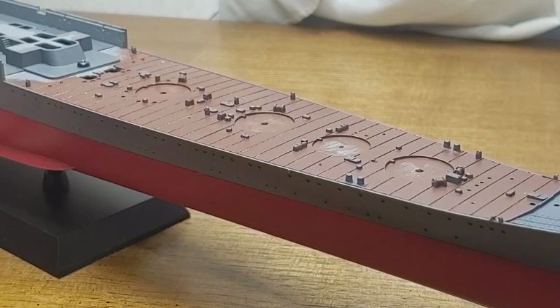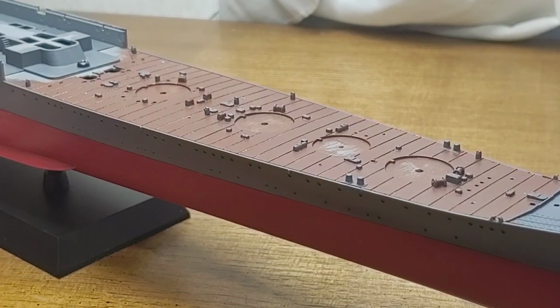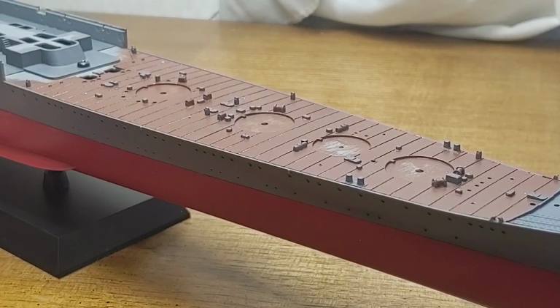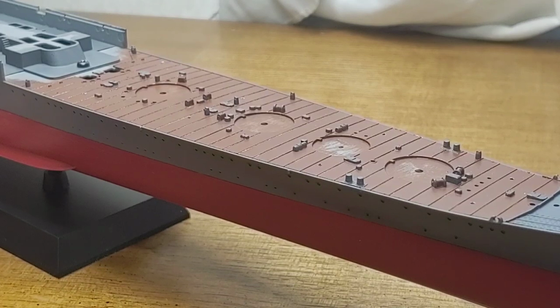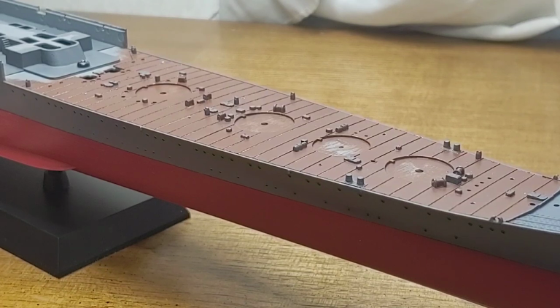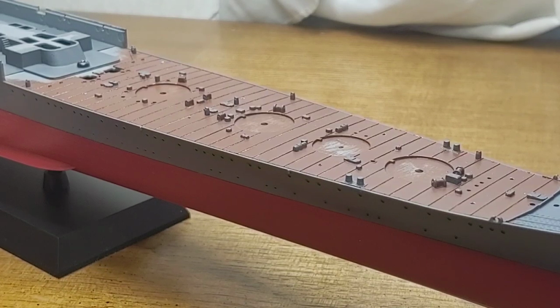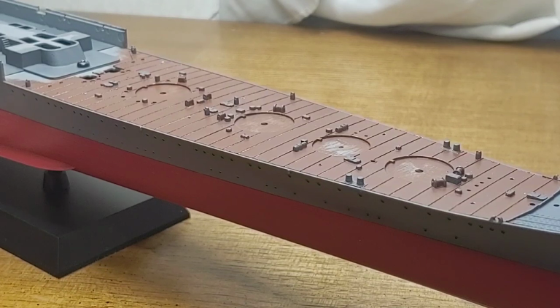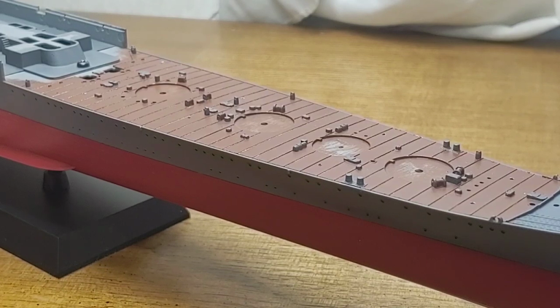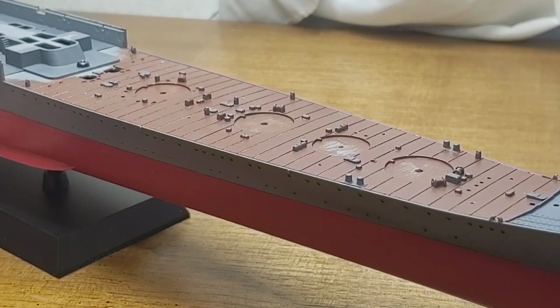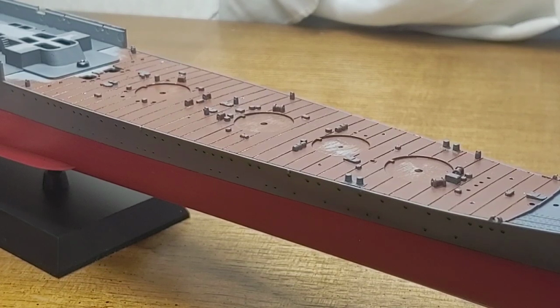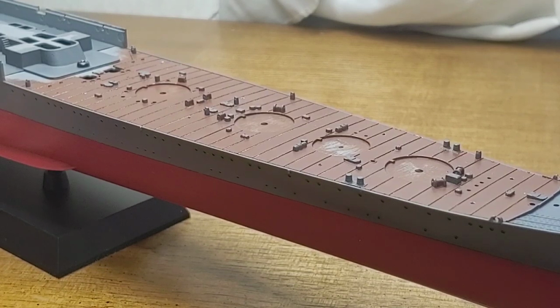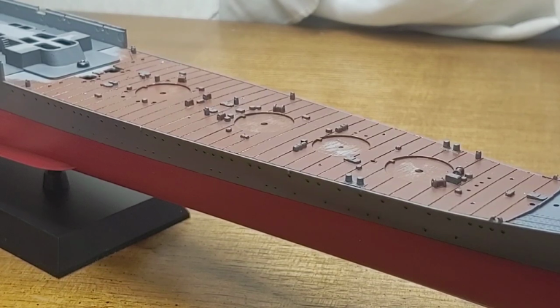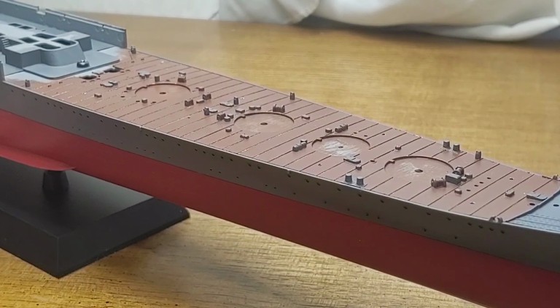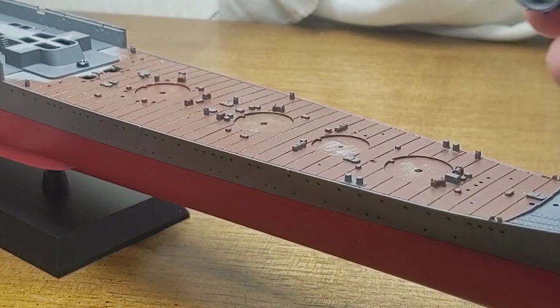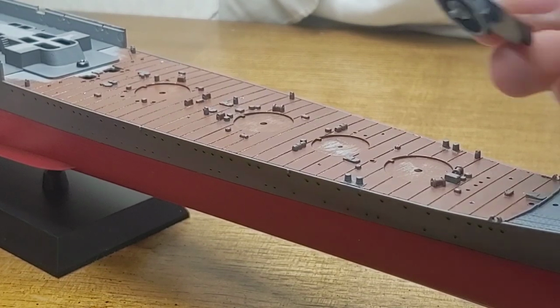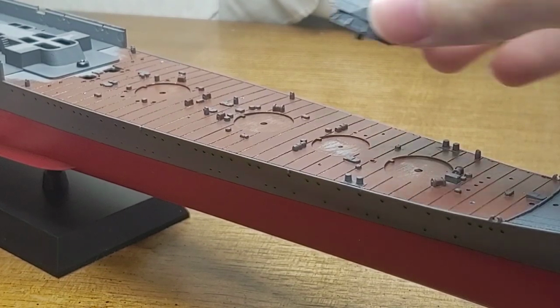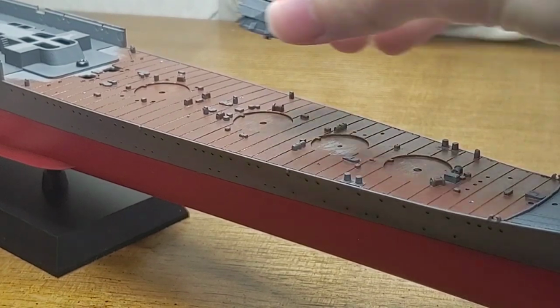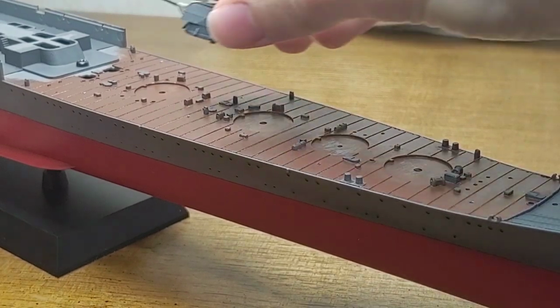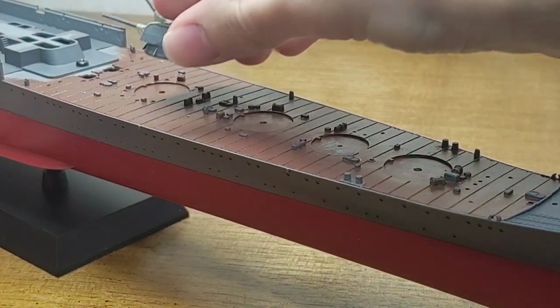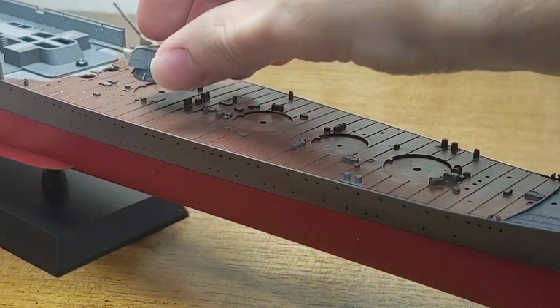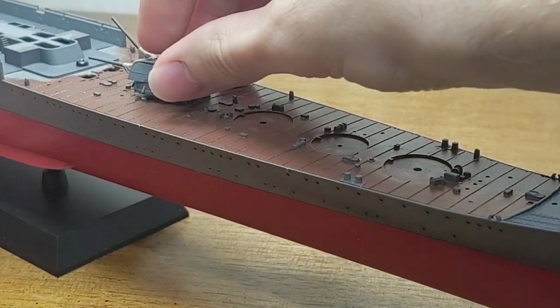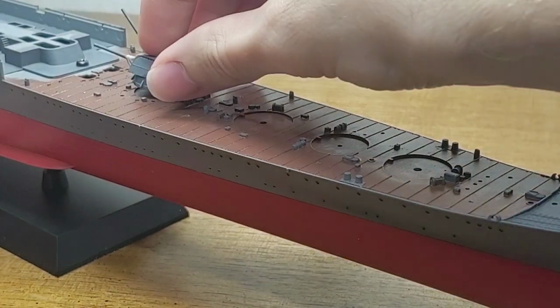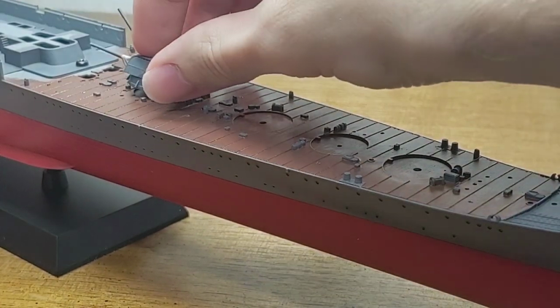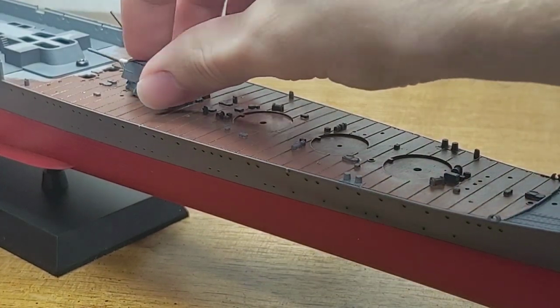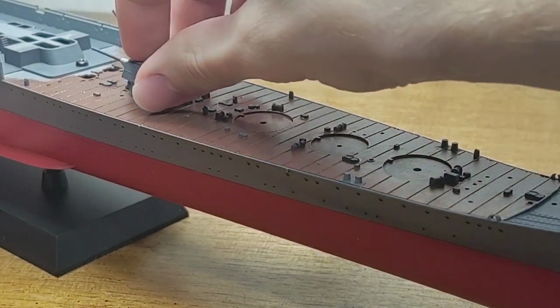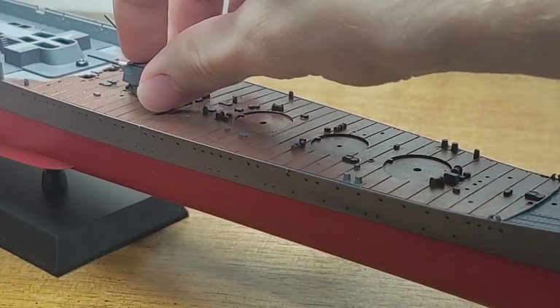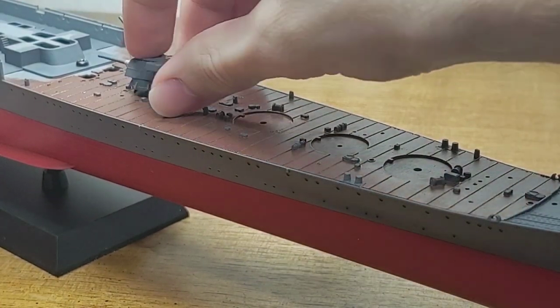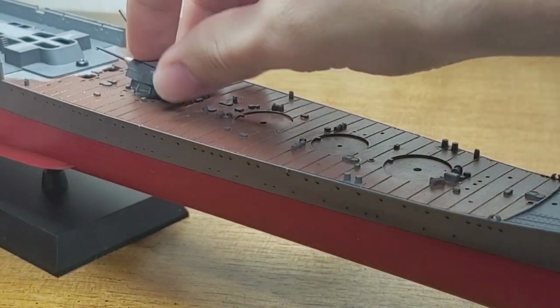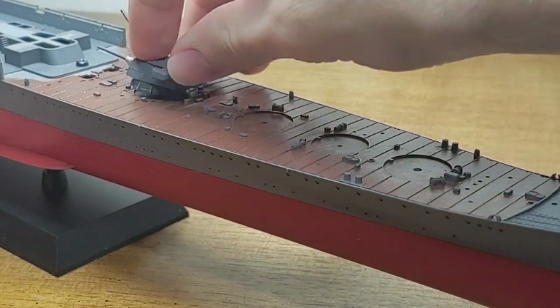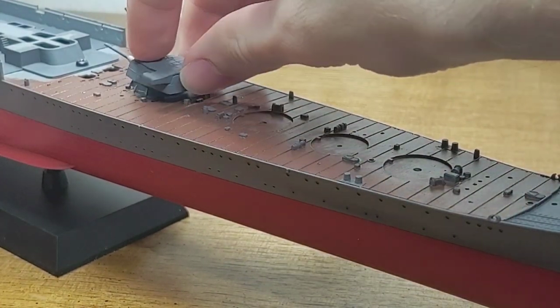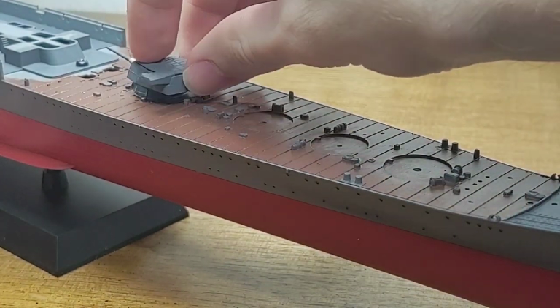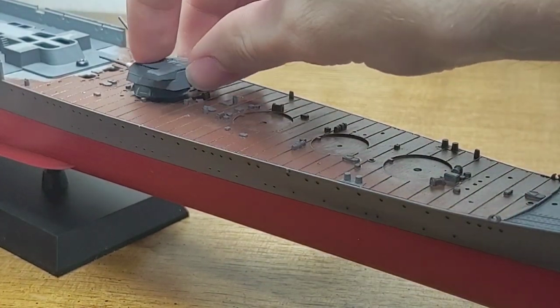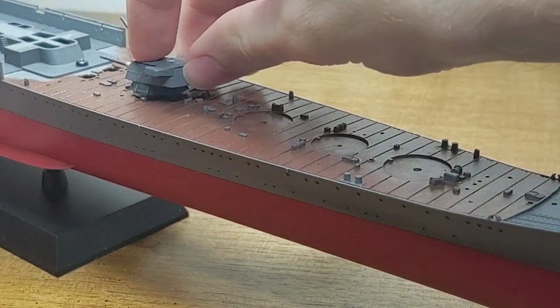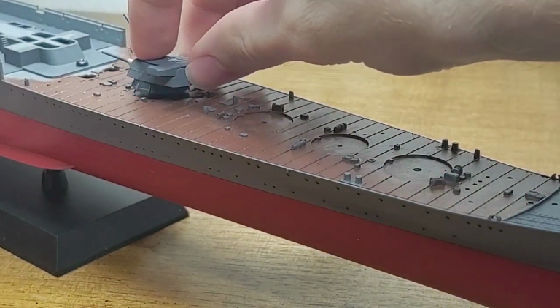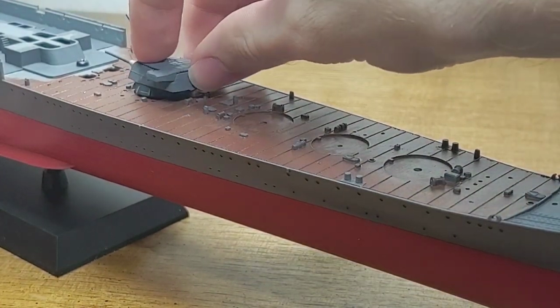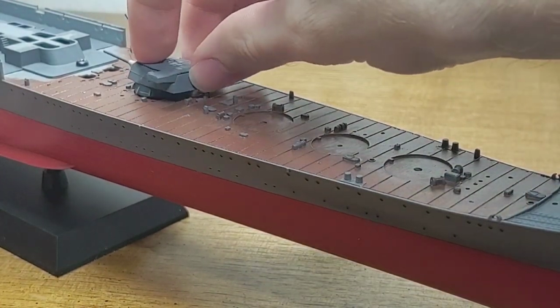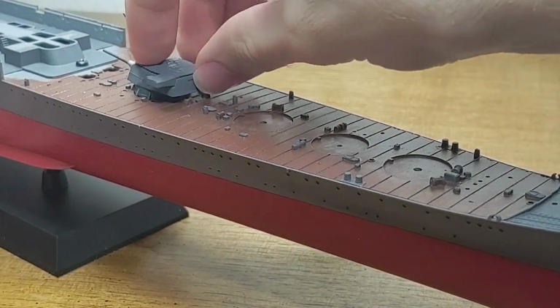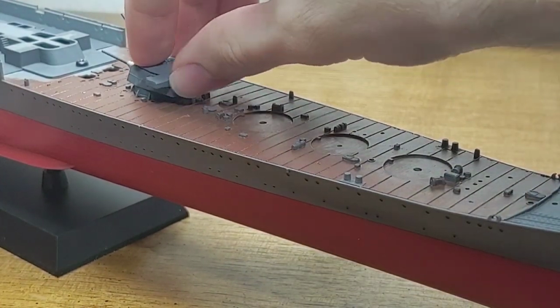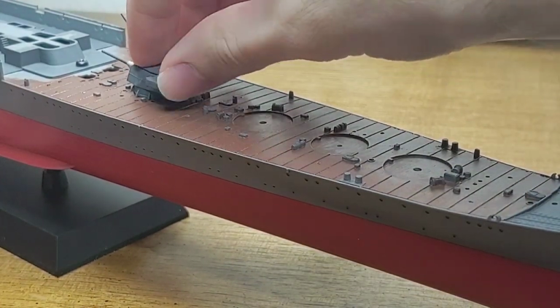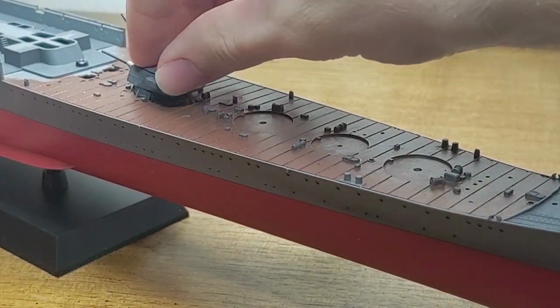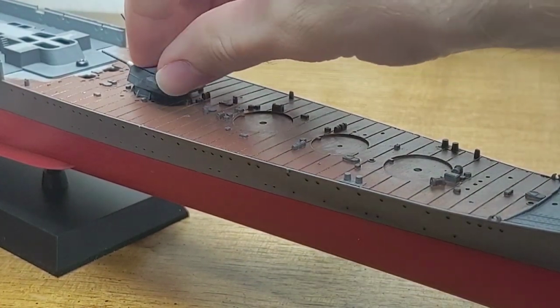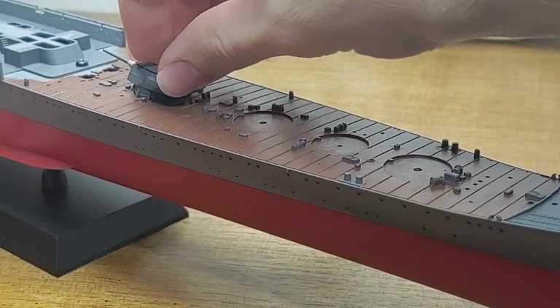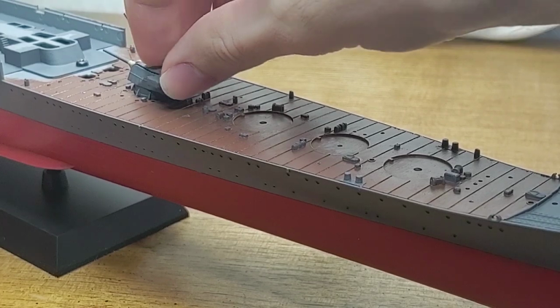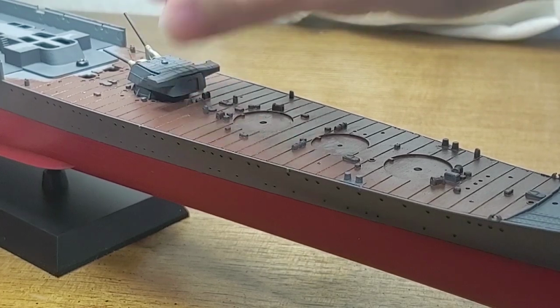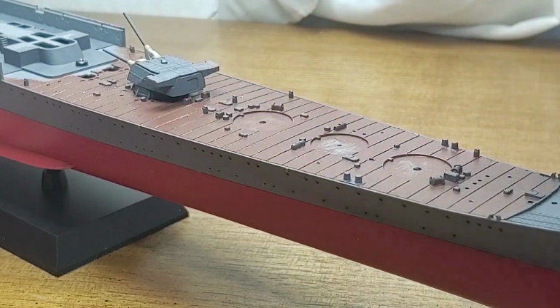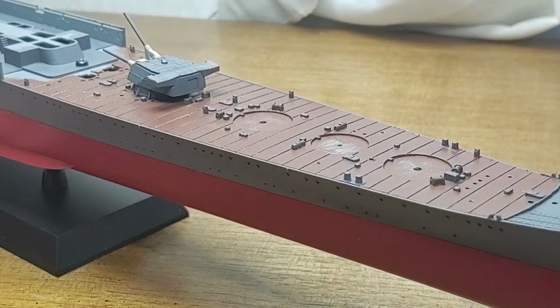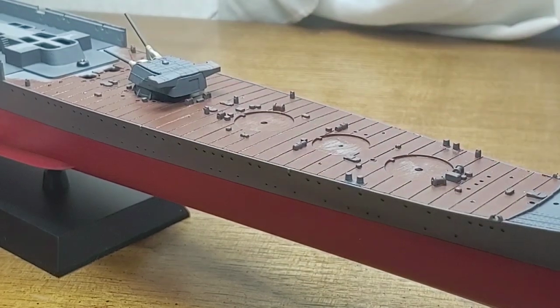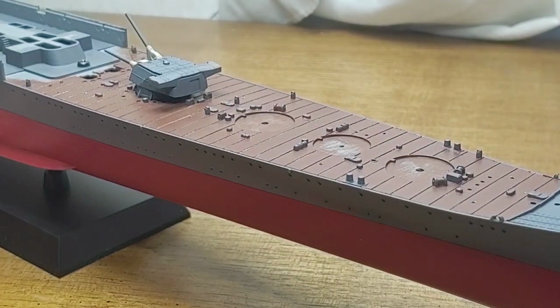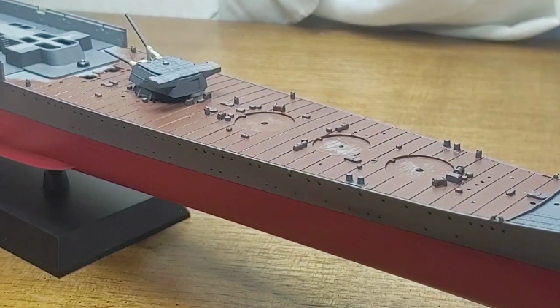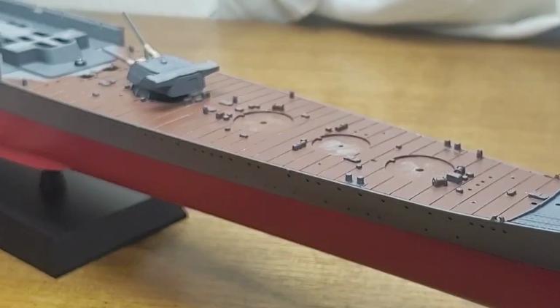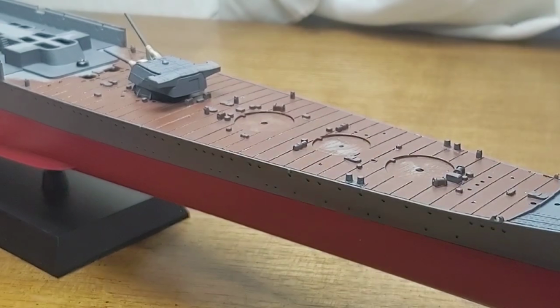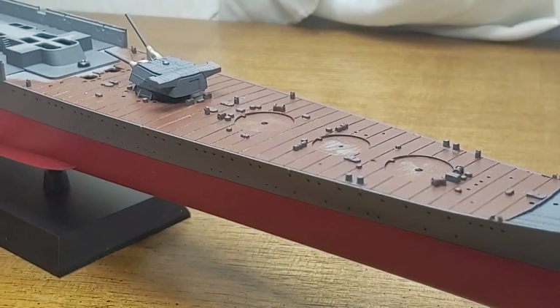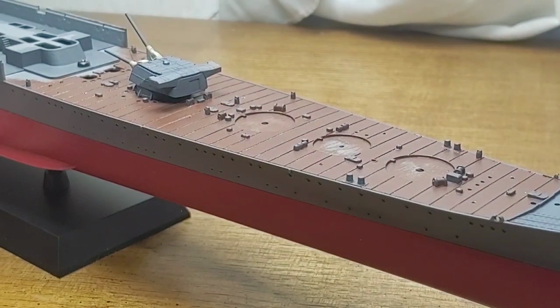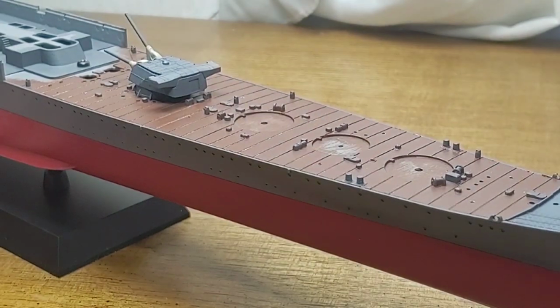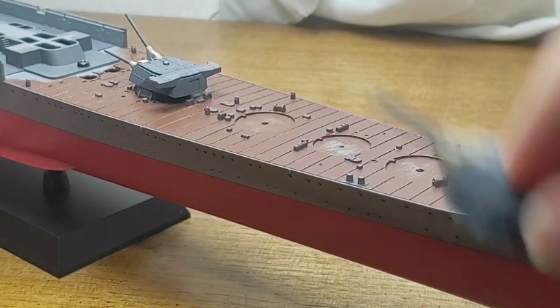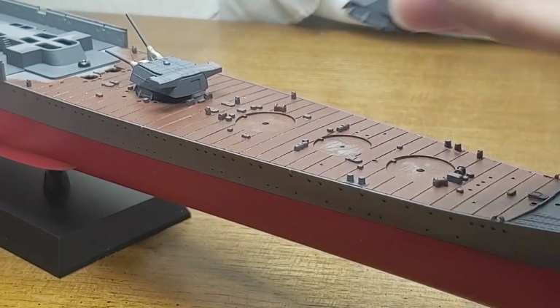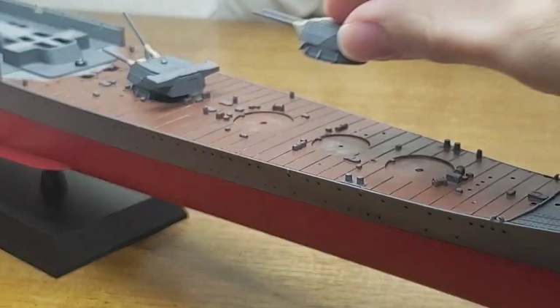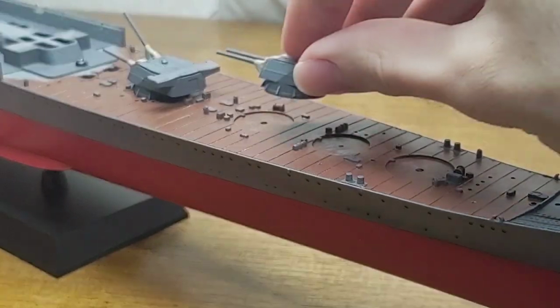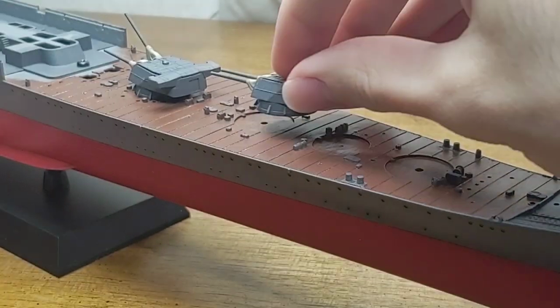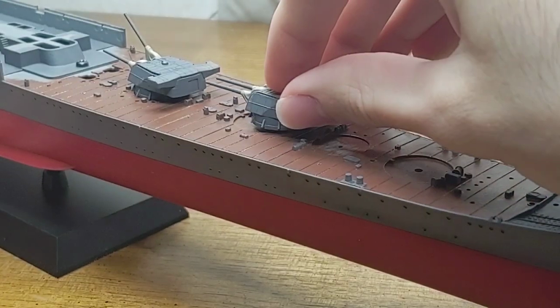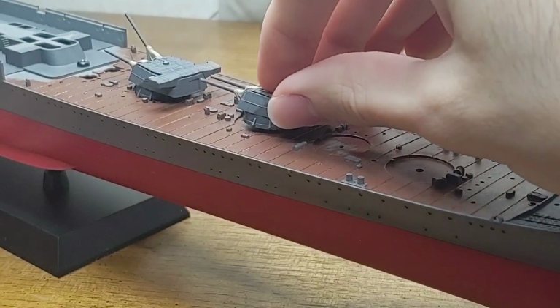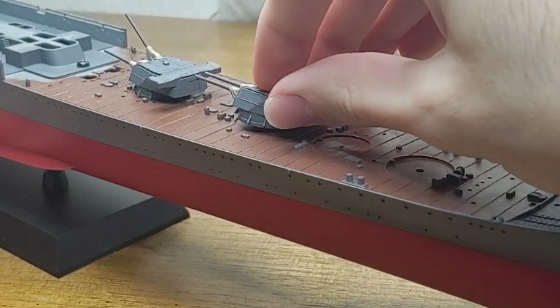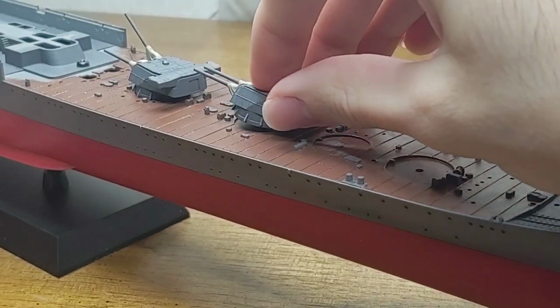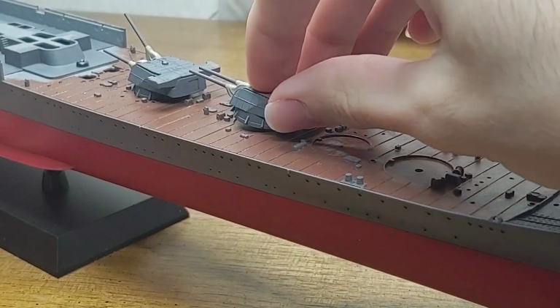With all work on the lower hull having been completed, it's time for the installation of the main battery turrets, and that is all I'm going to be doing on the kit for today.